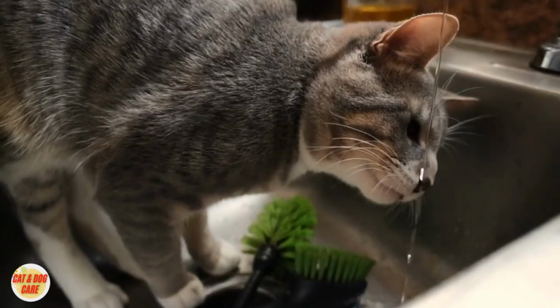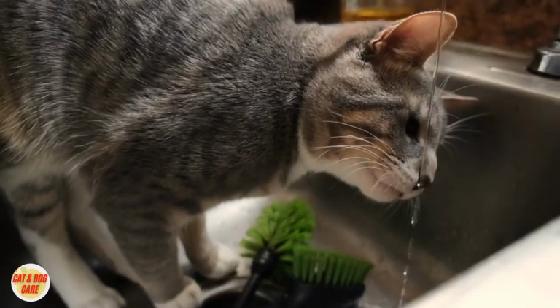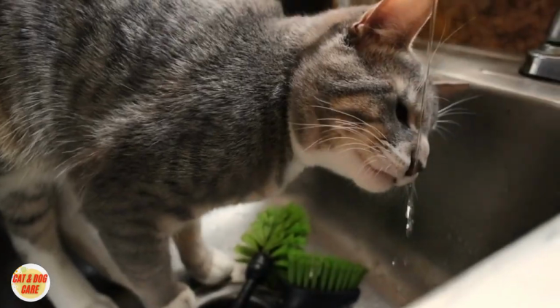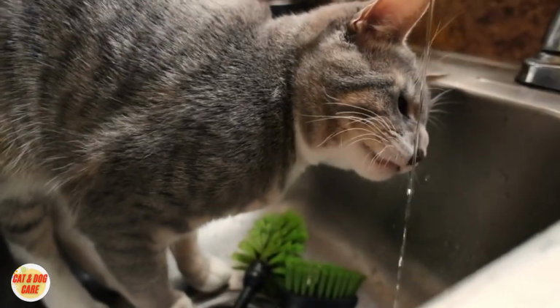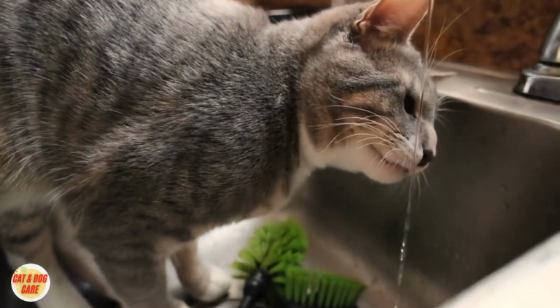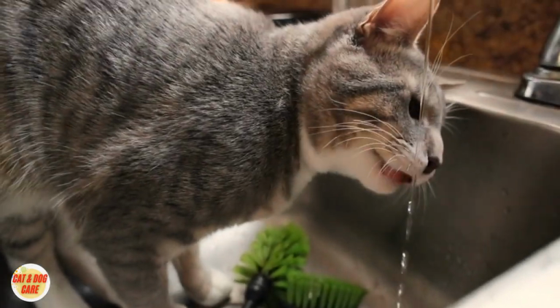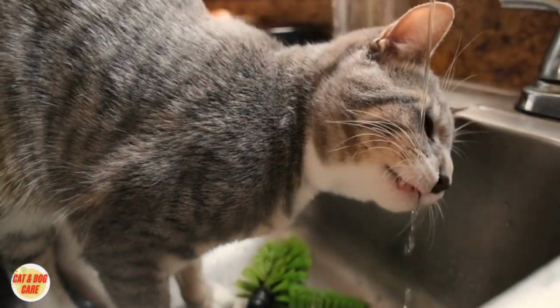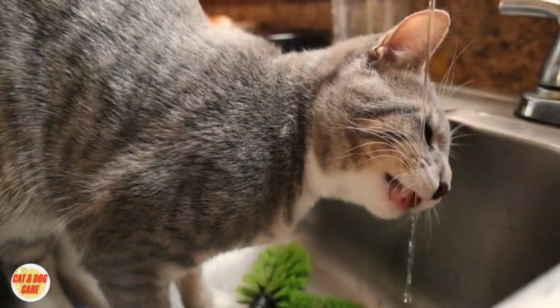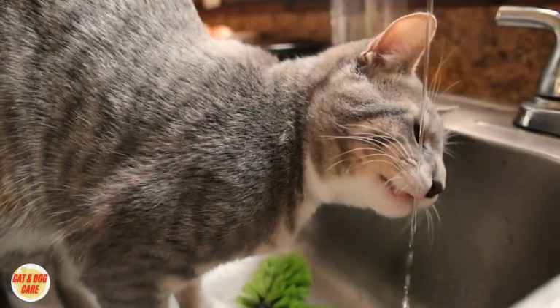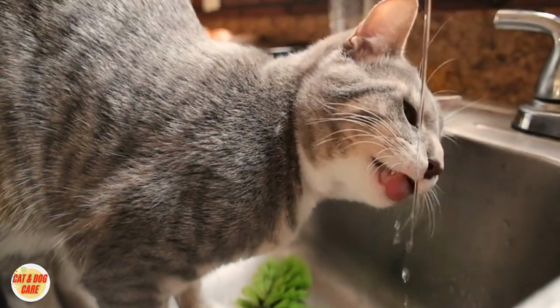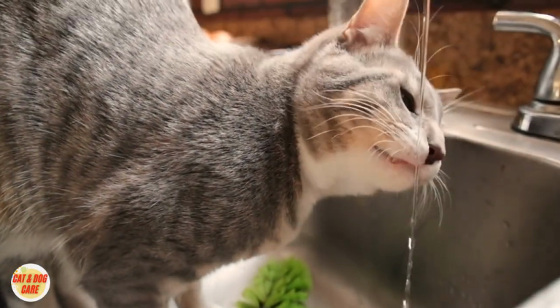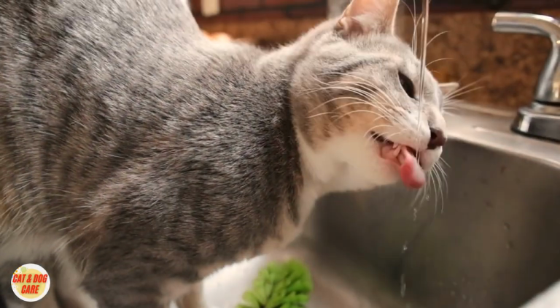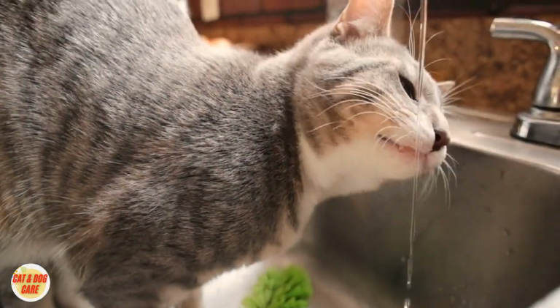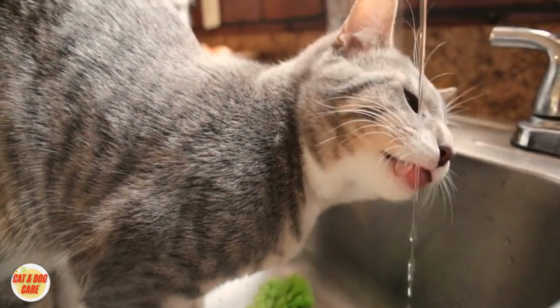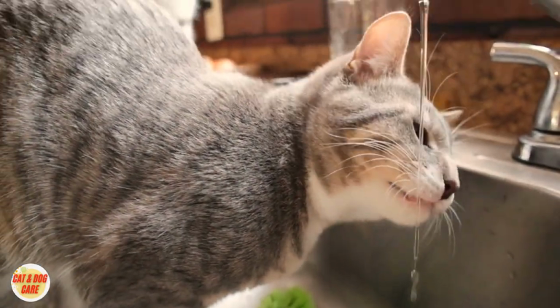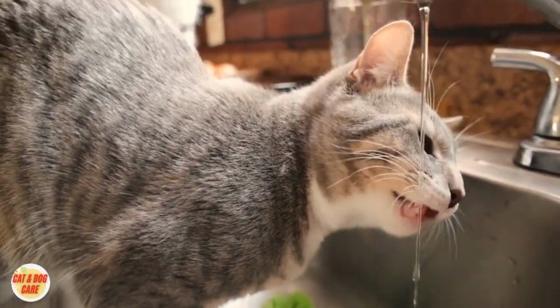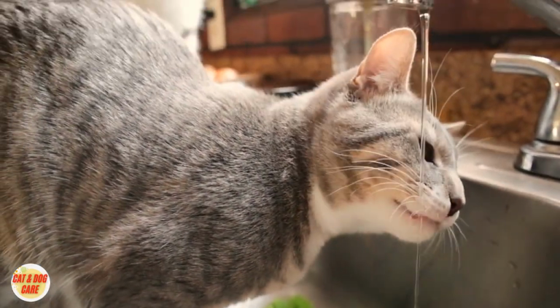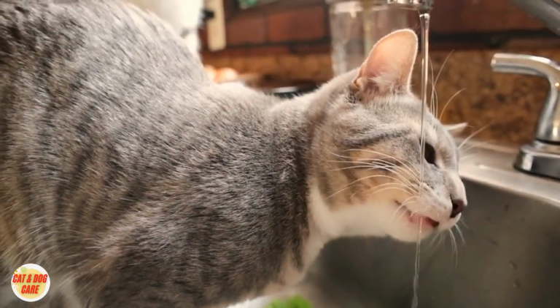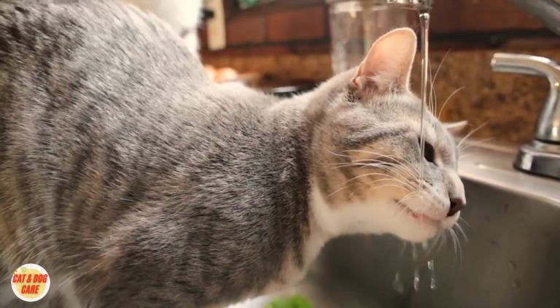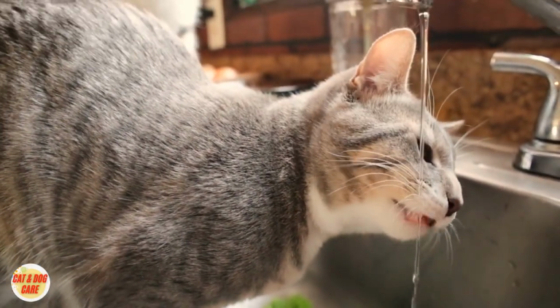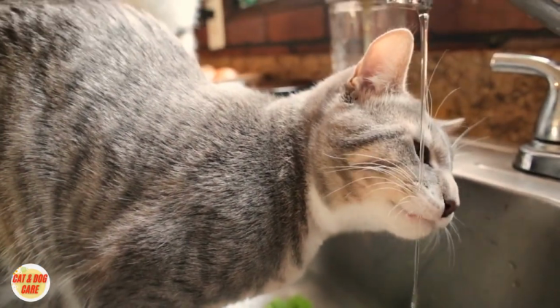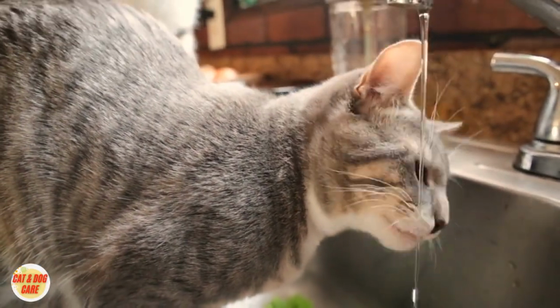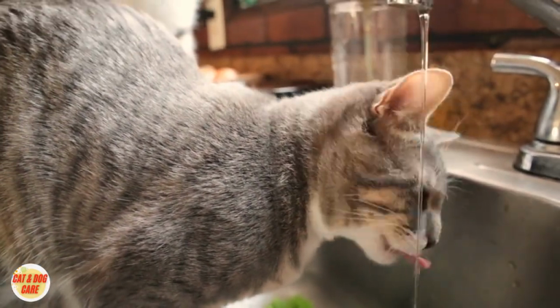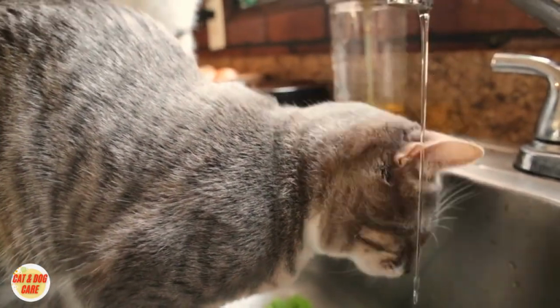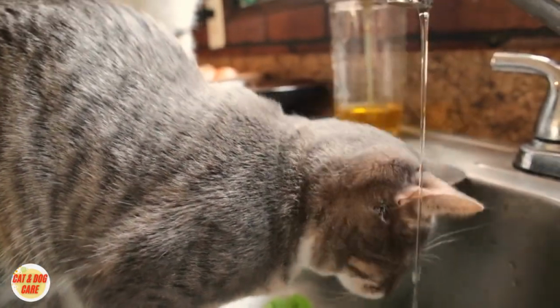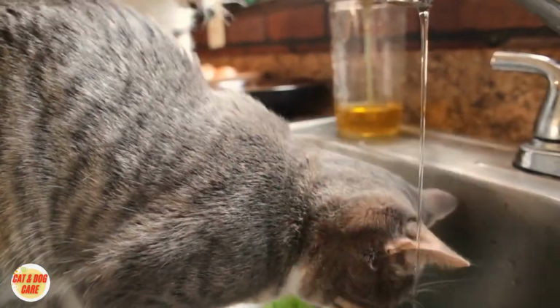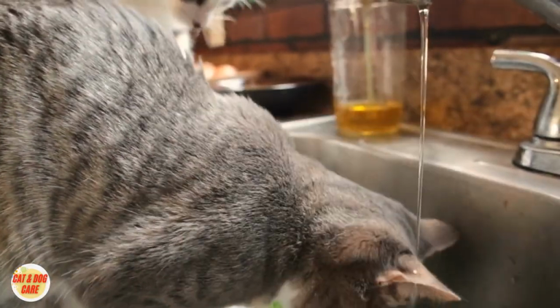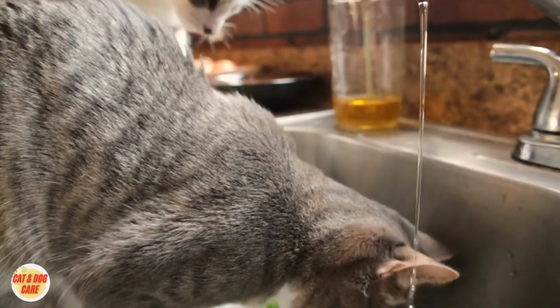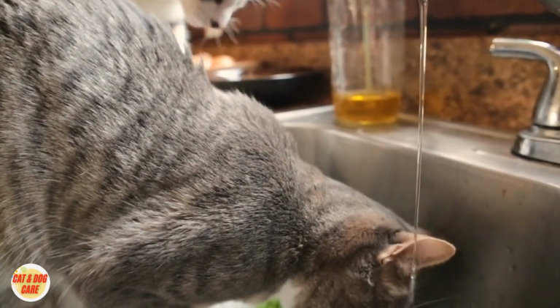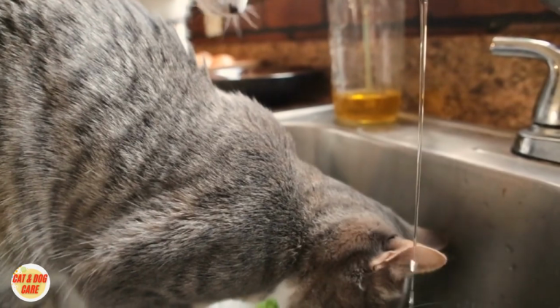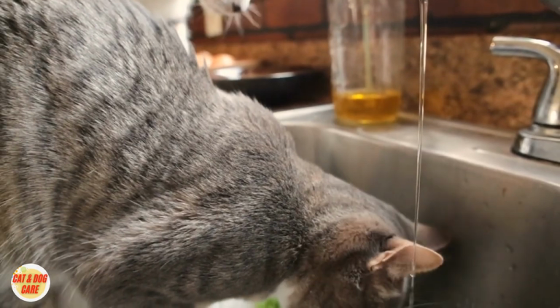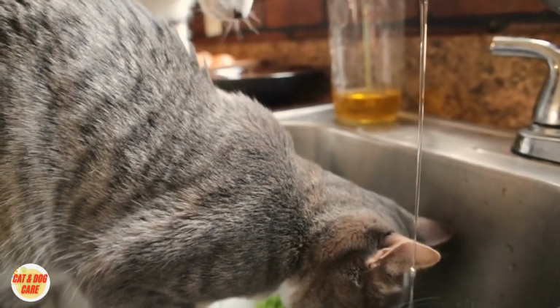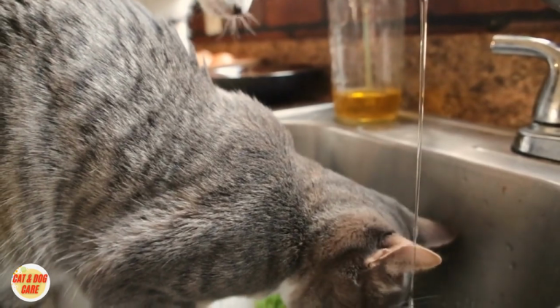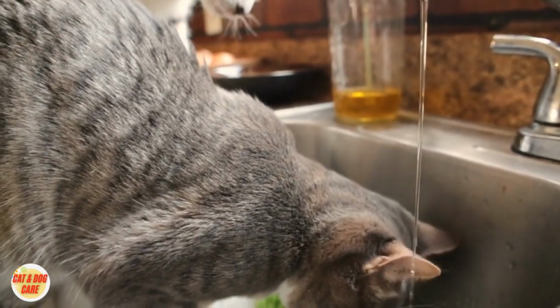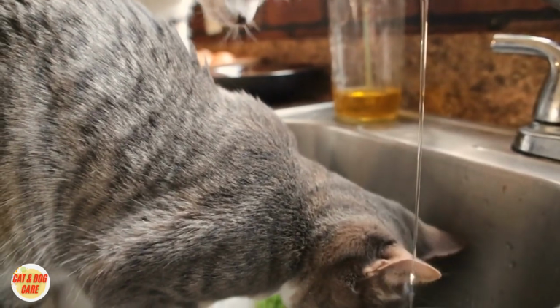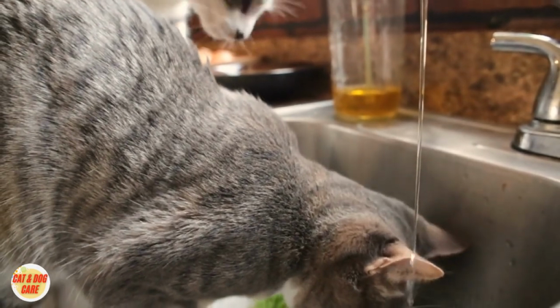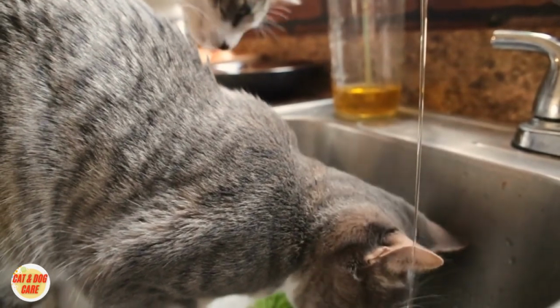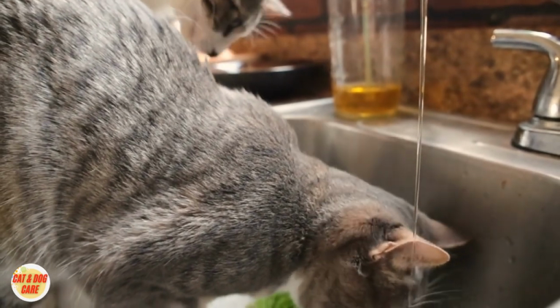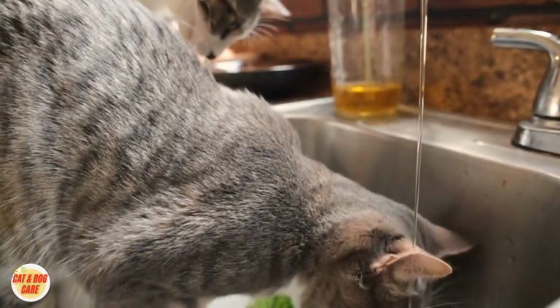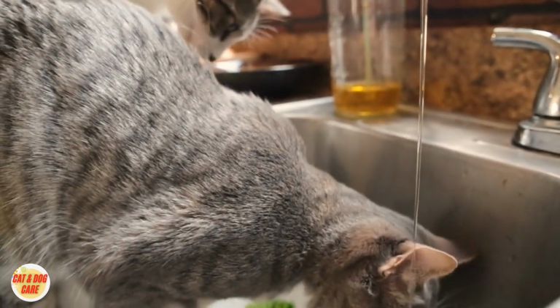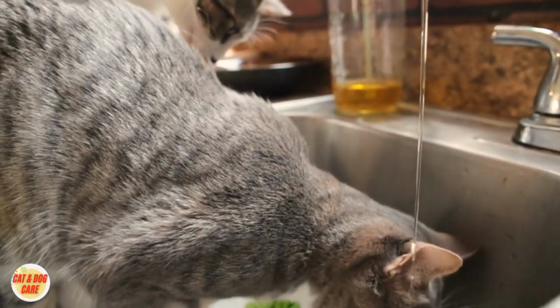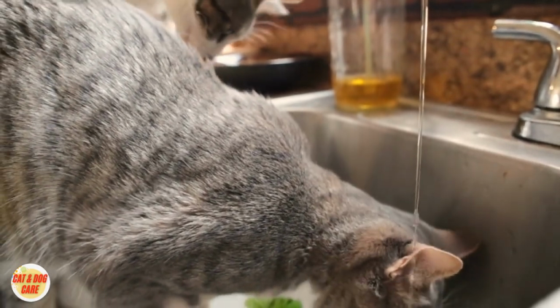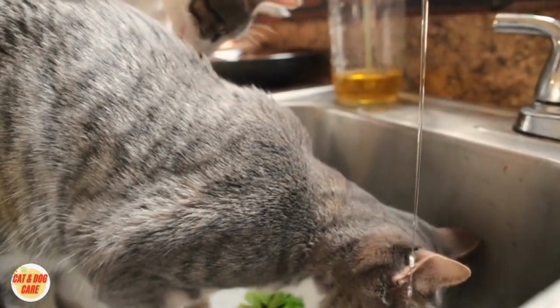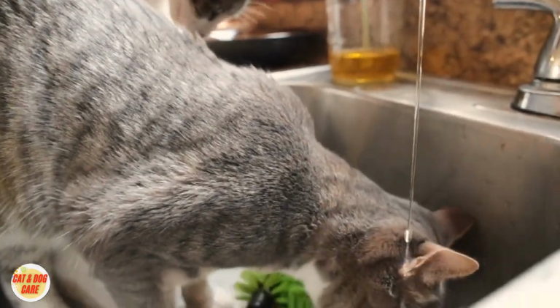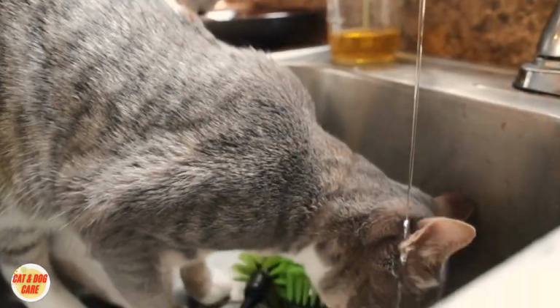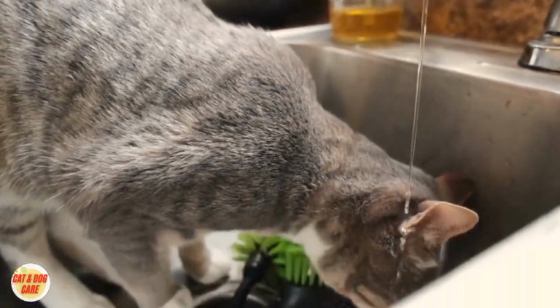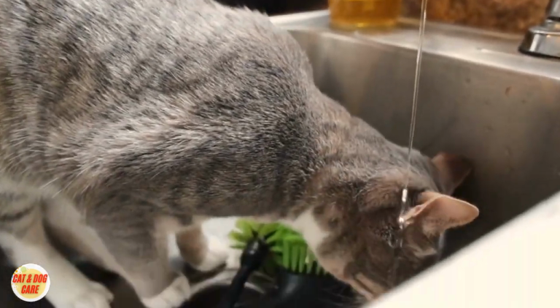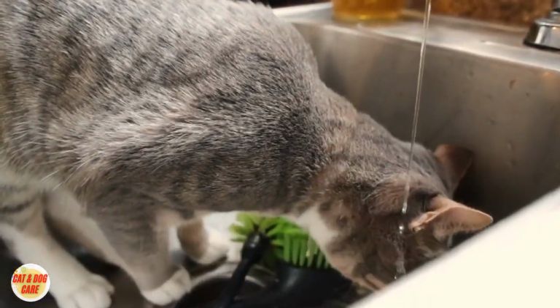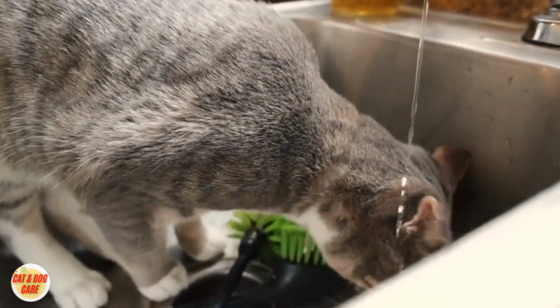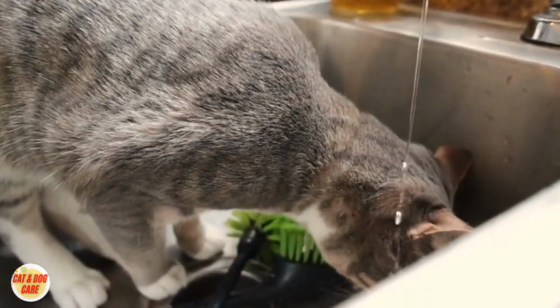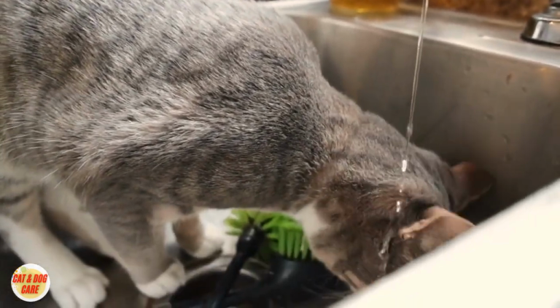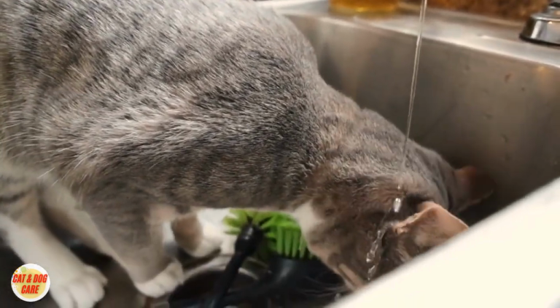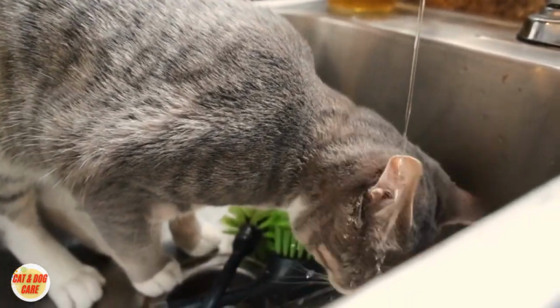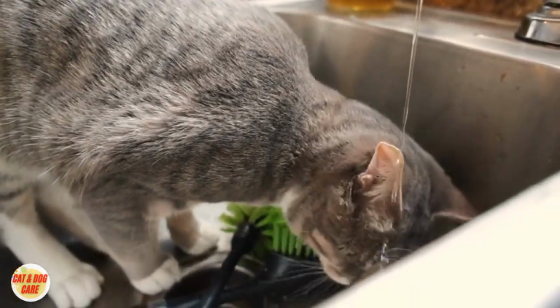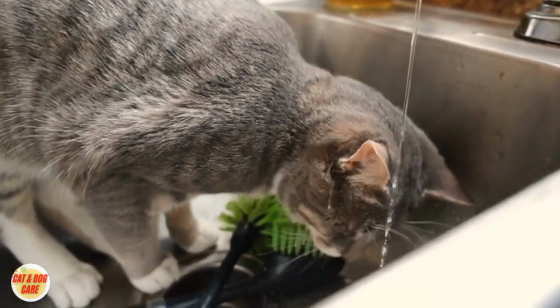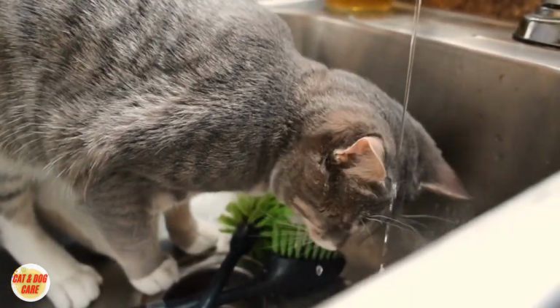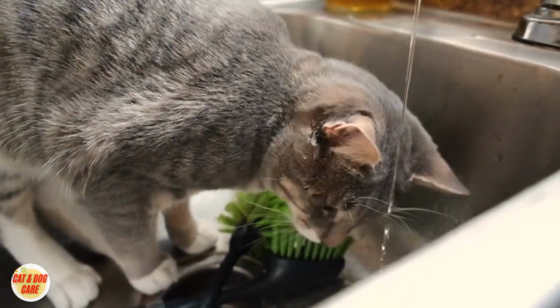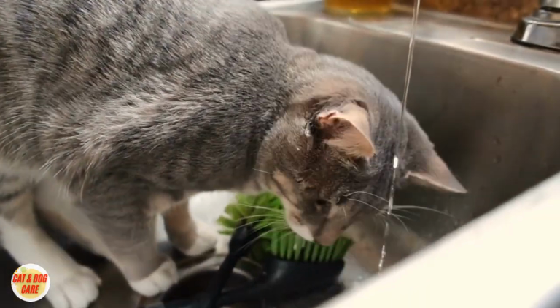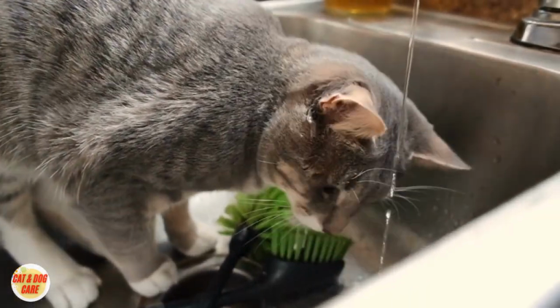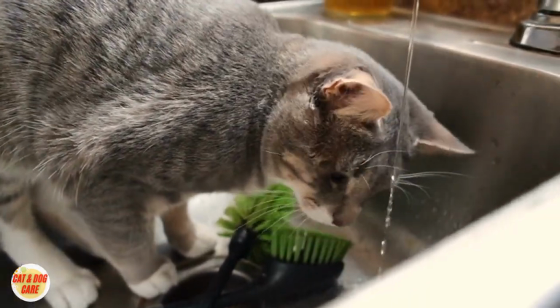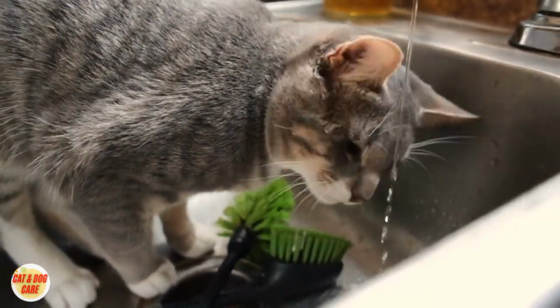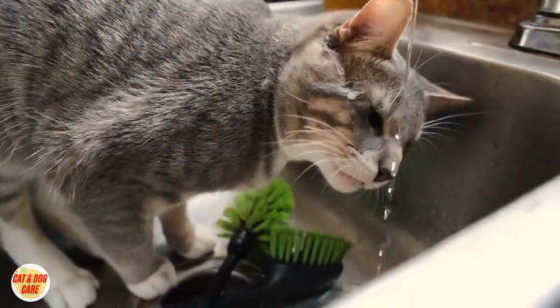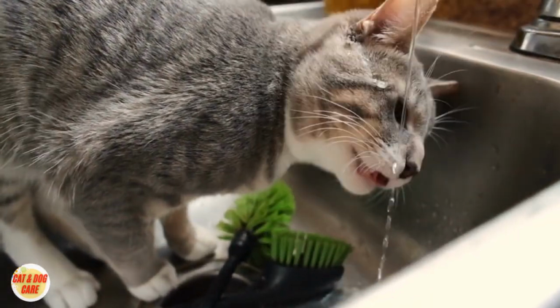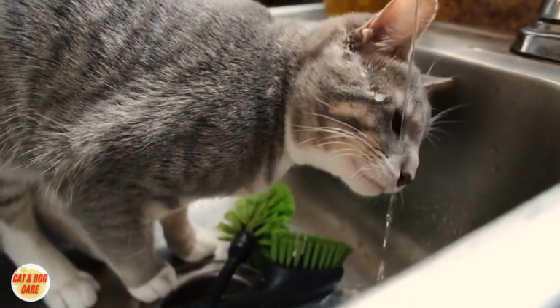5. Aversion to water. Rabid cats may develop a fear of water and avoid drinking or approaching water sources.